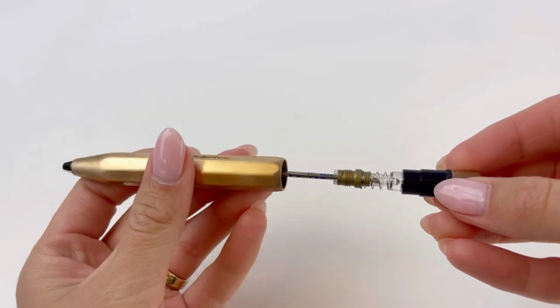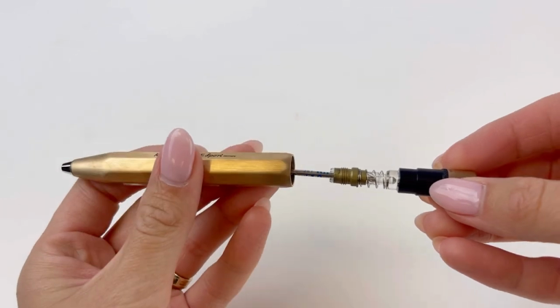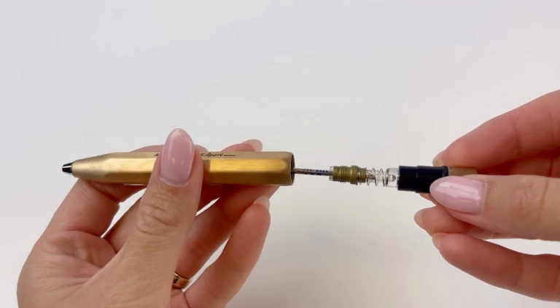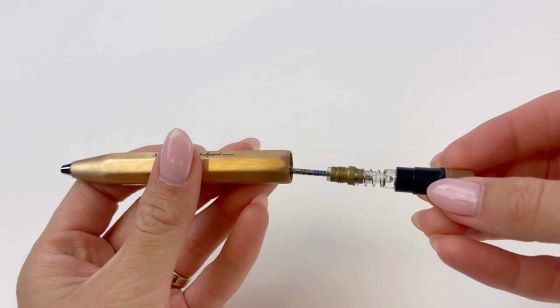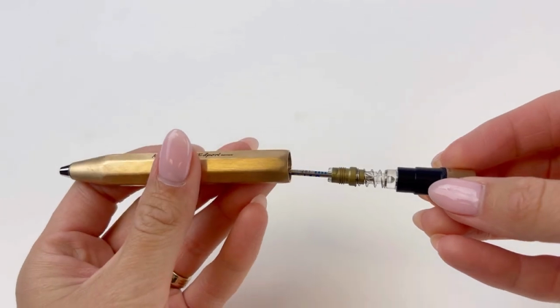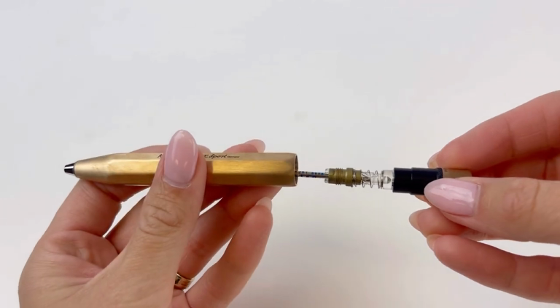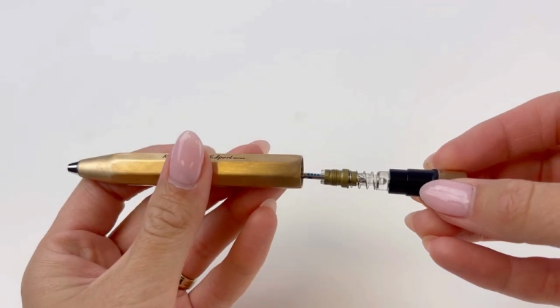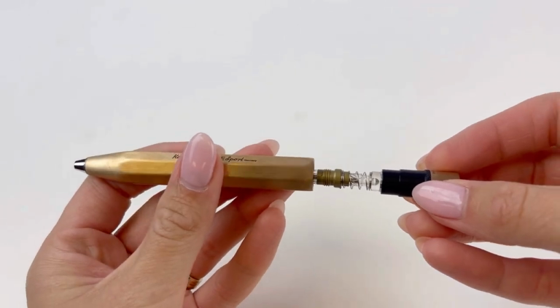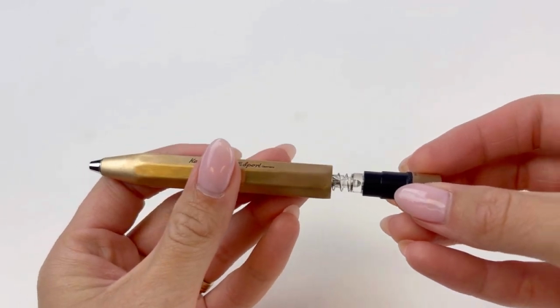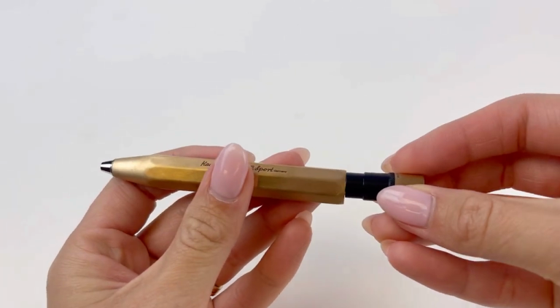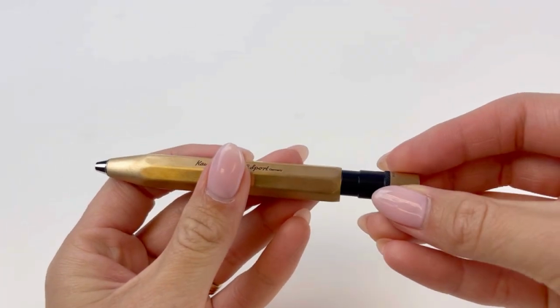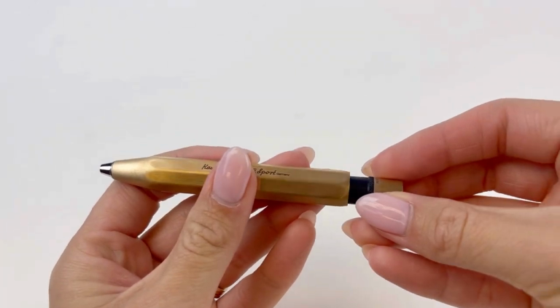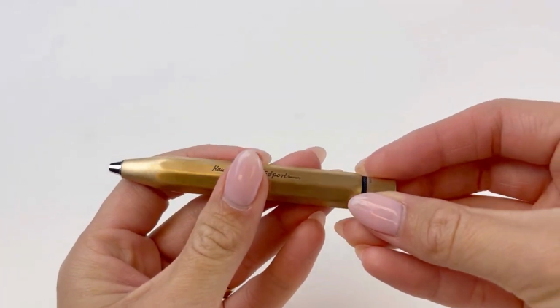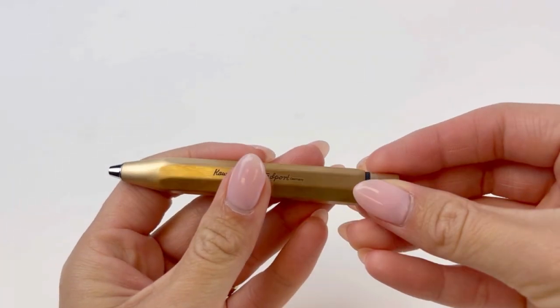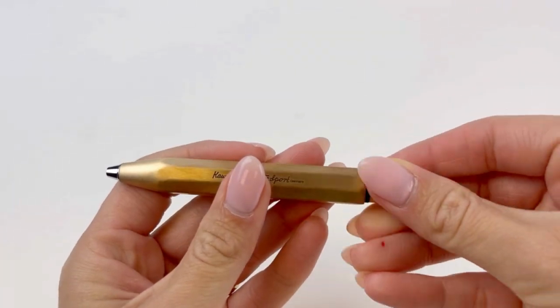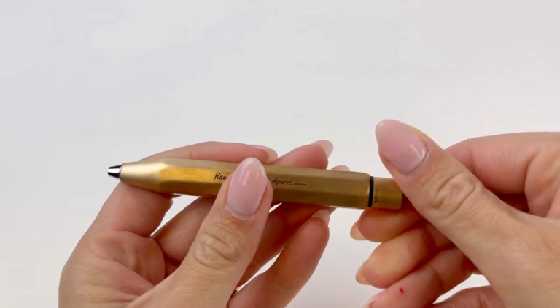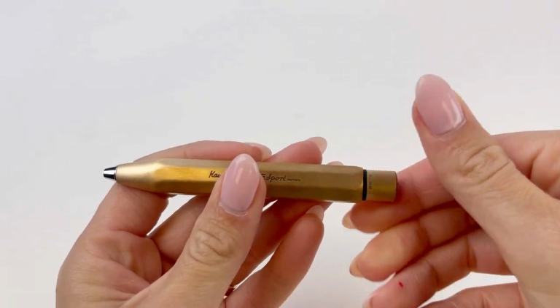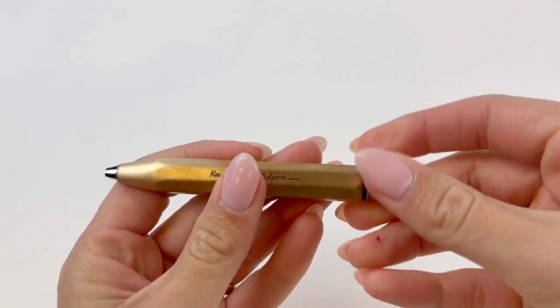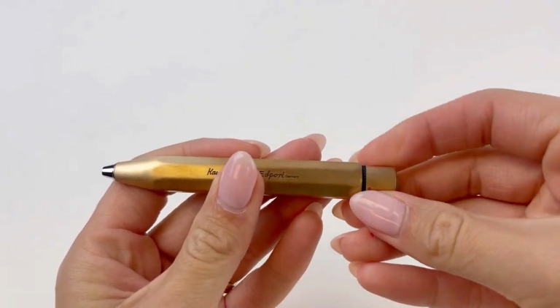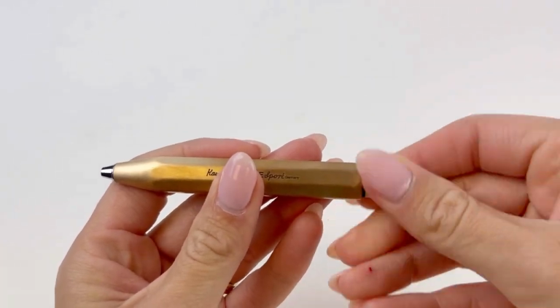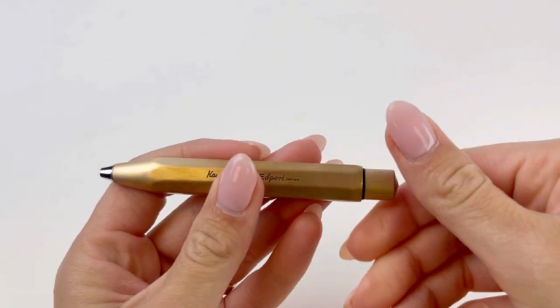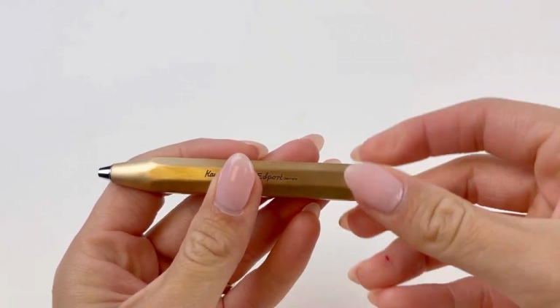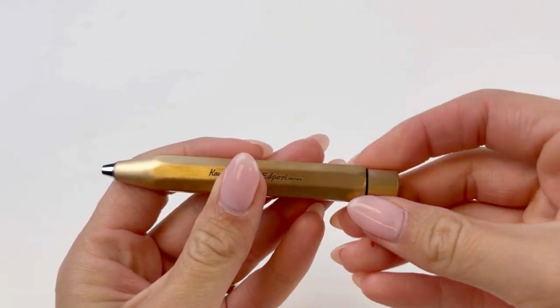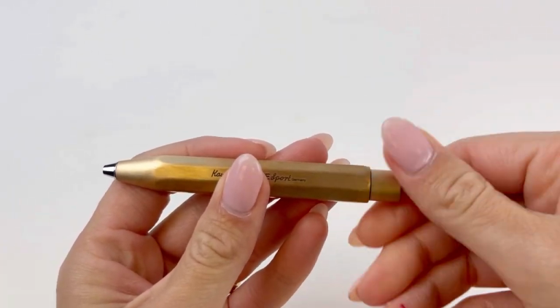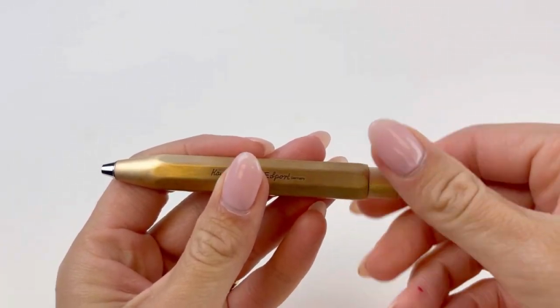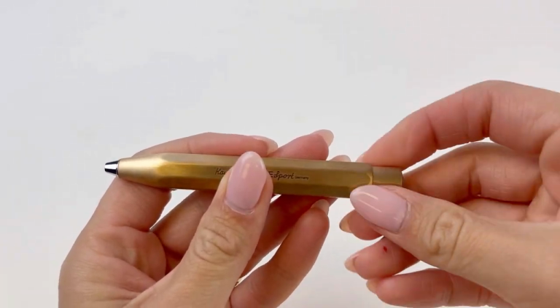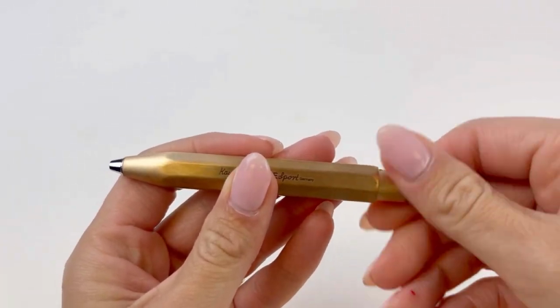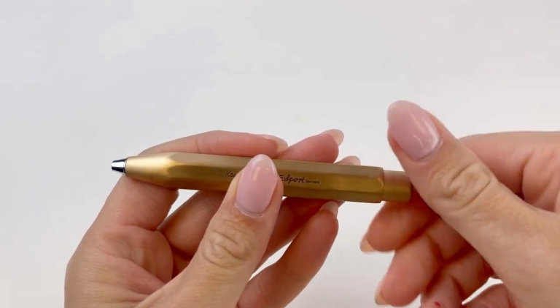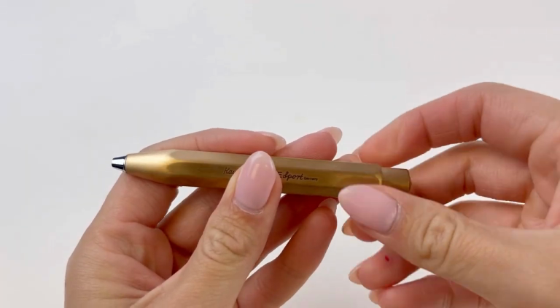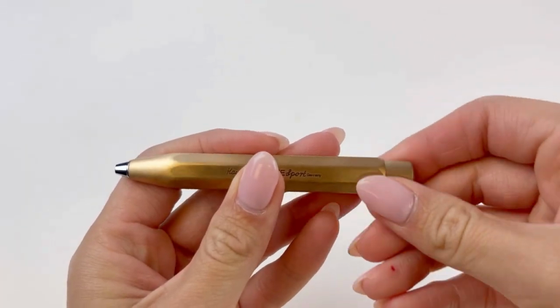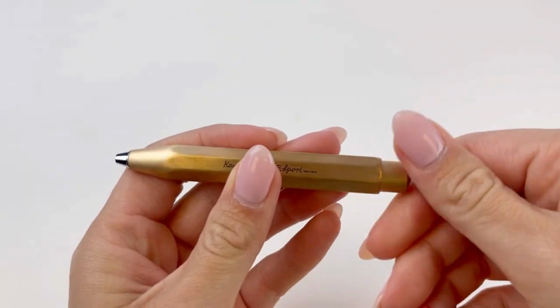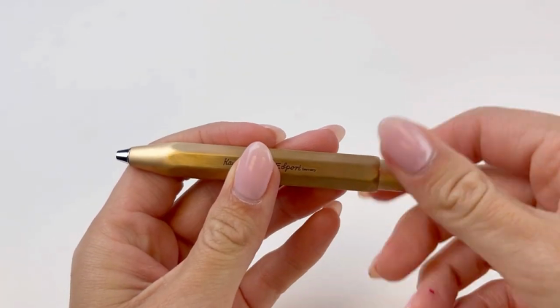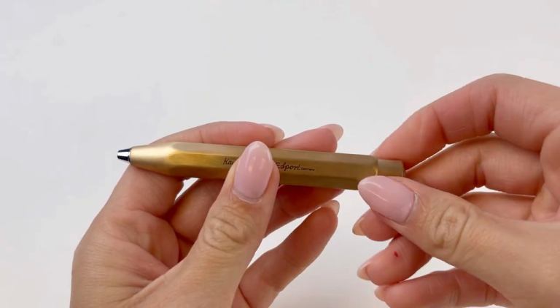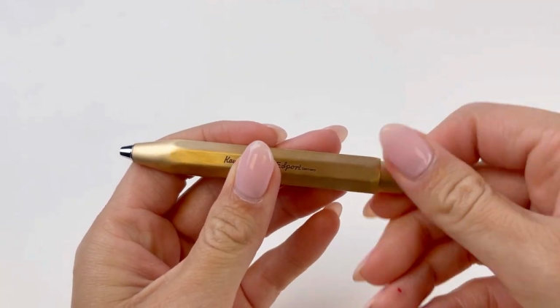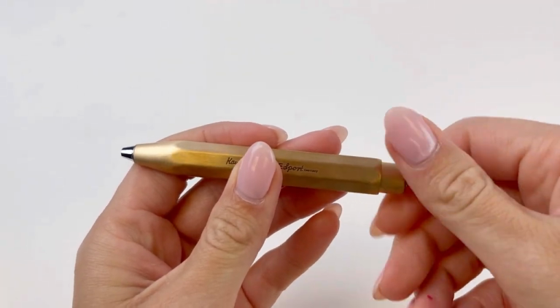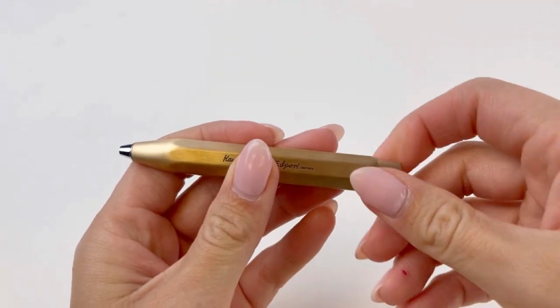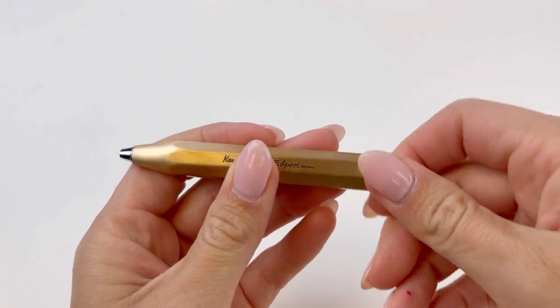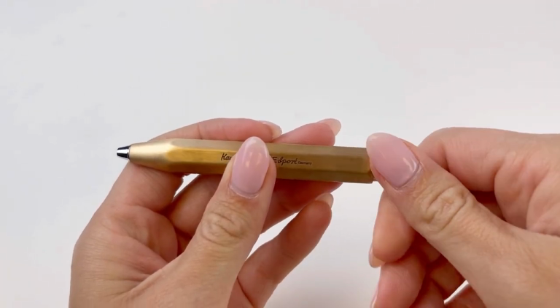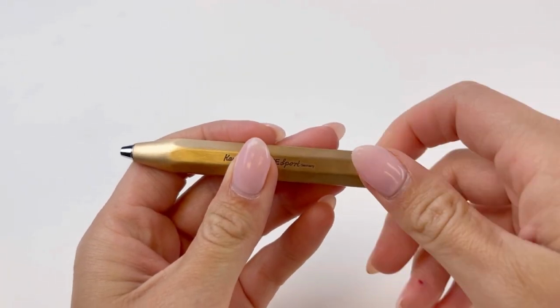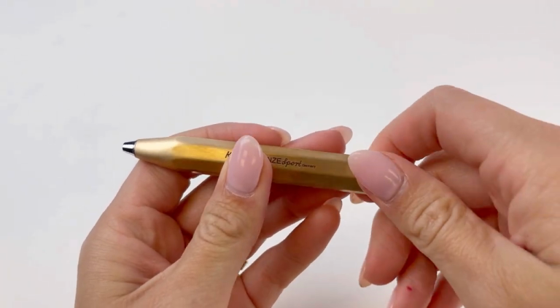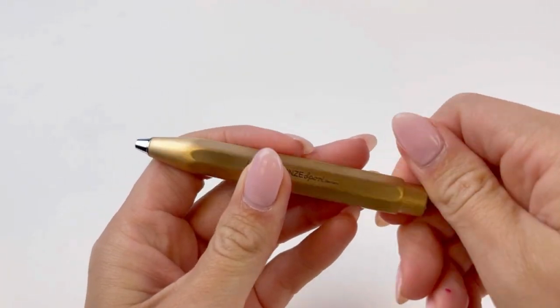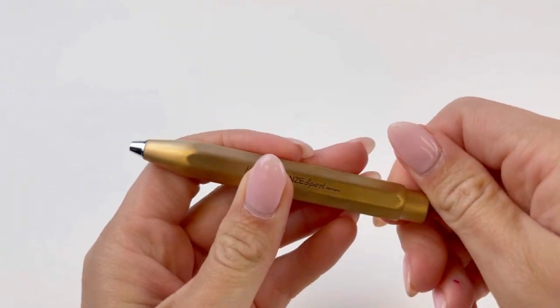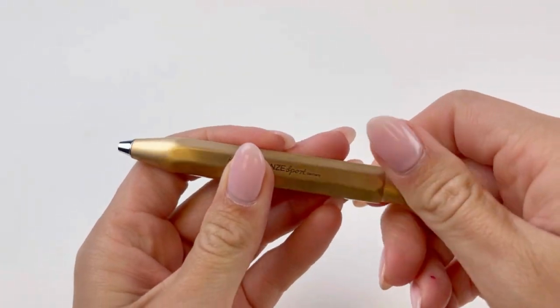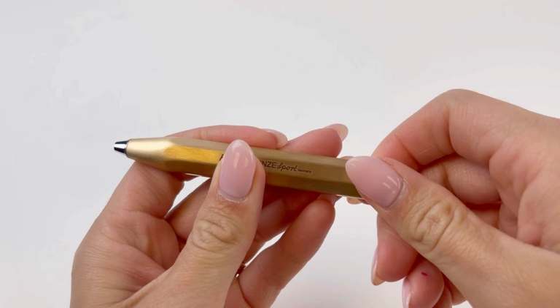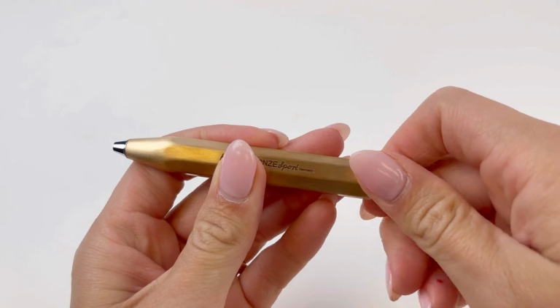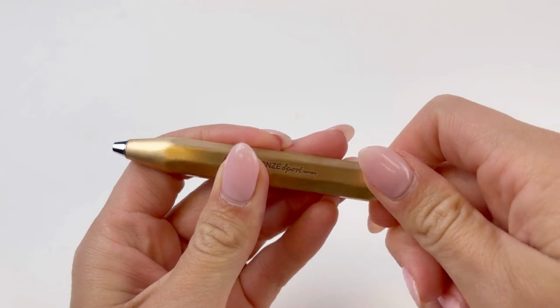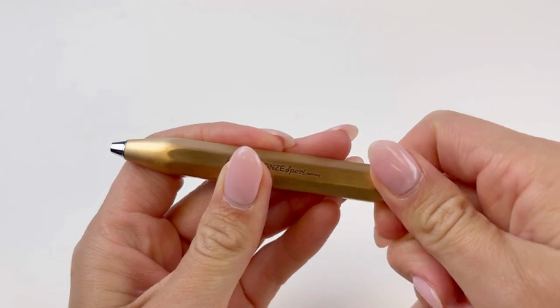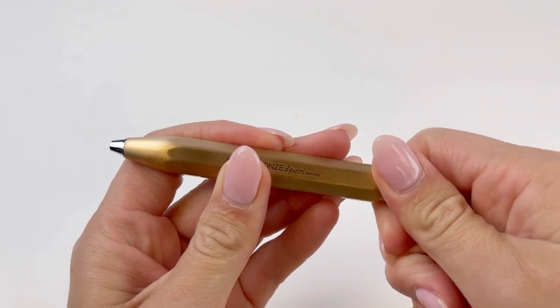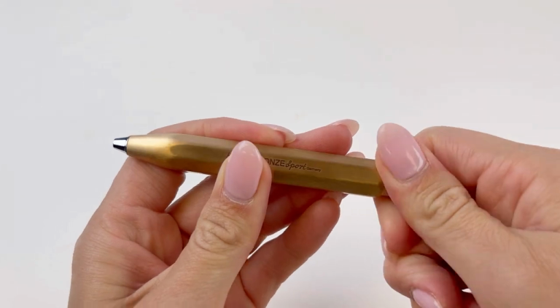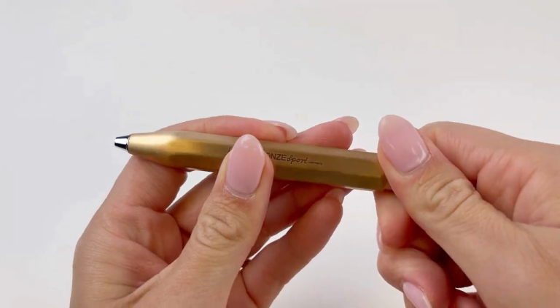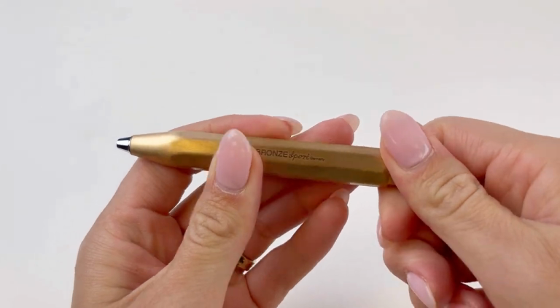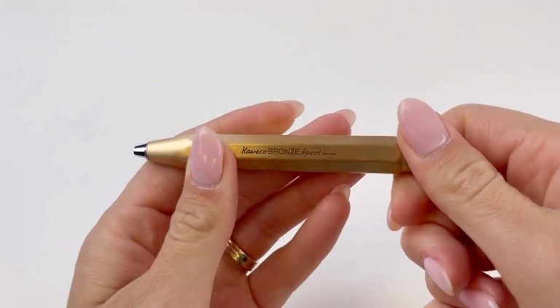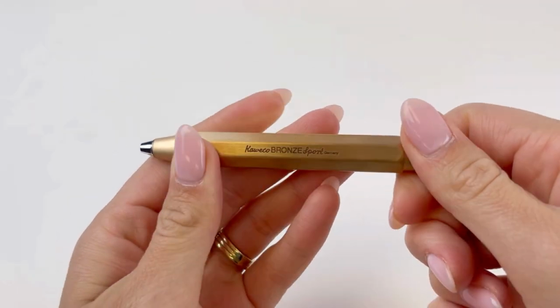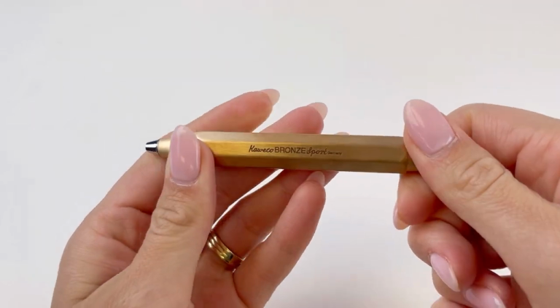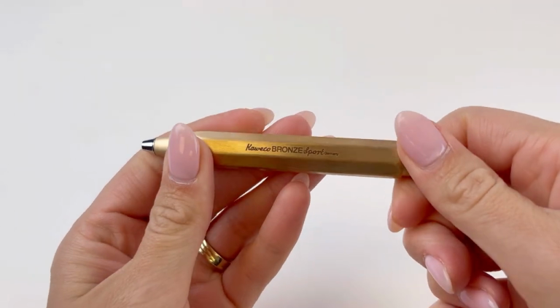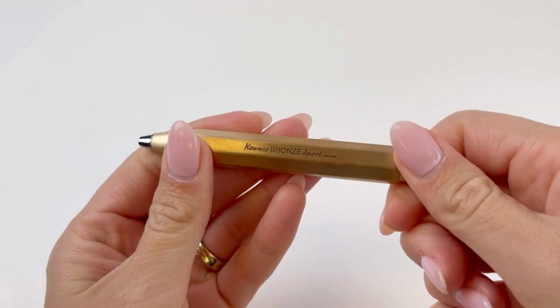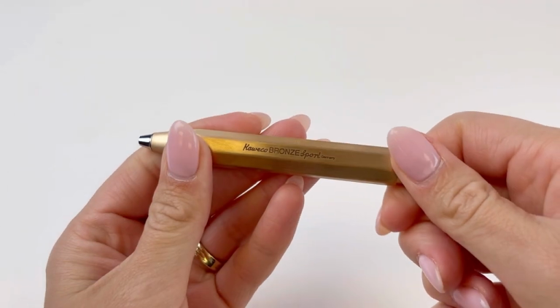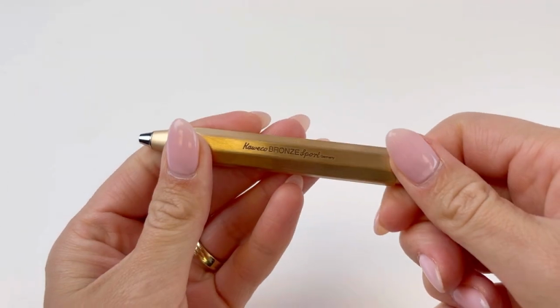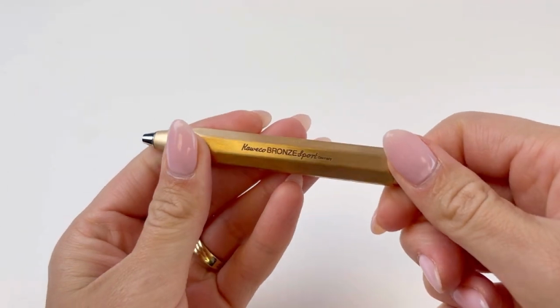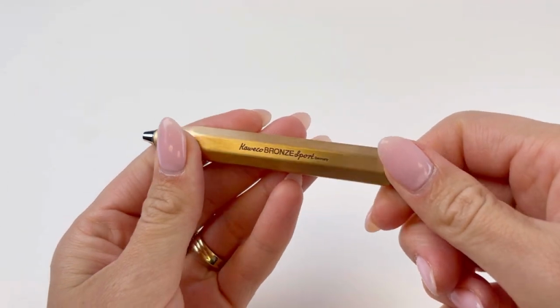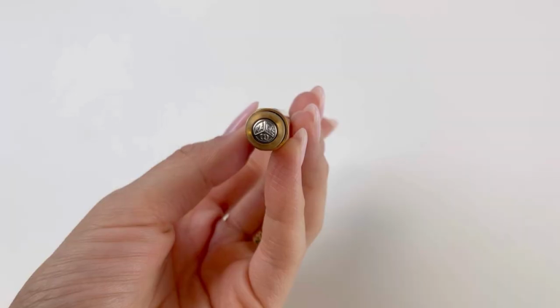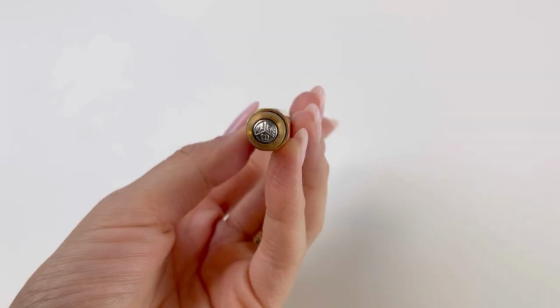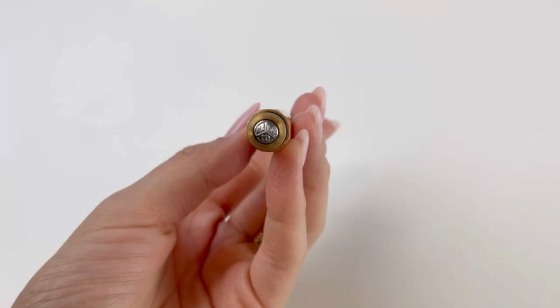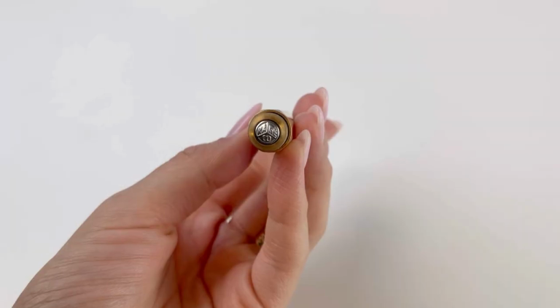They have made no changes to the pen's design. They haven't needed to. The design is perfect.